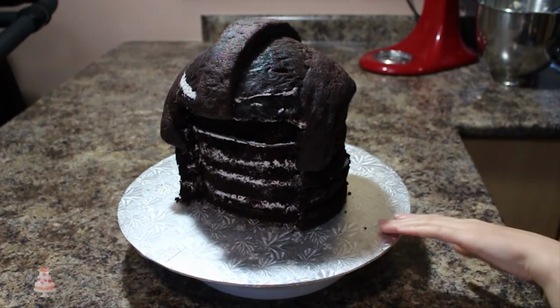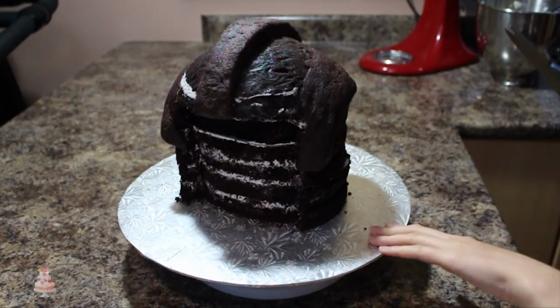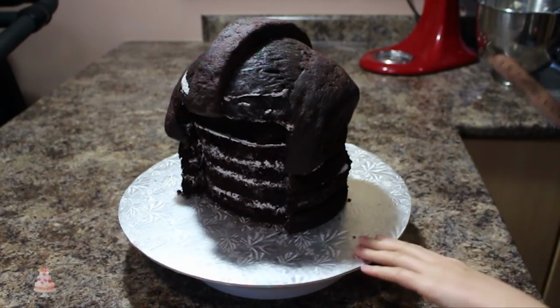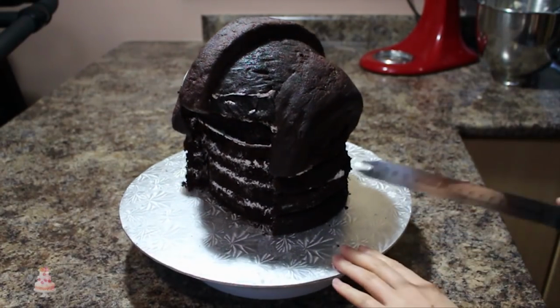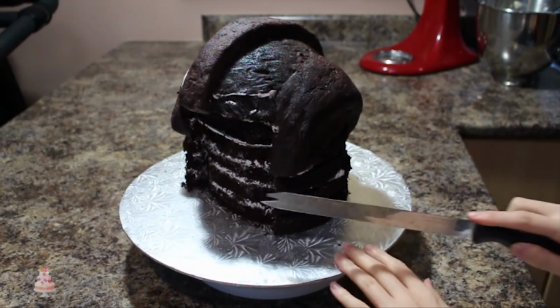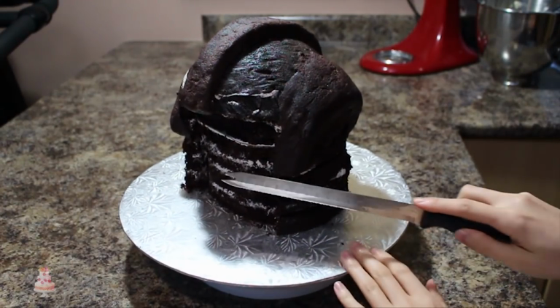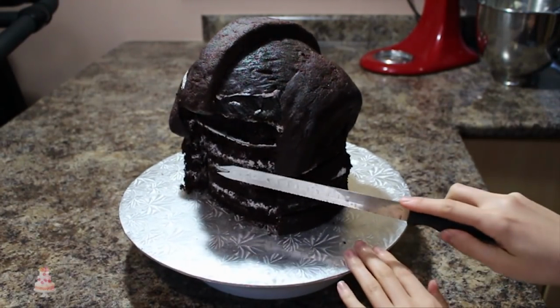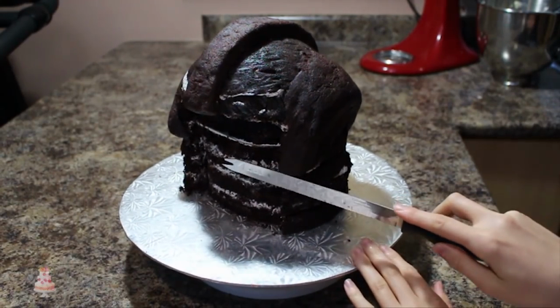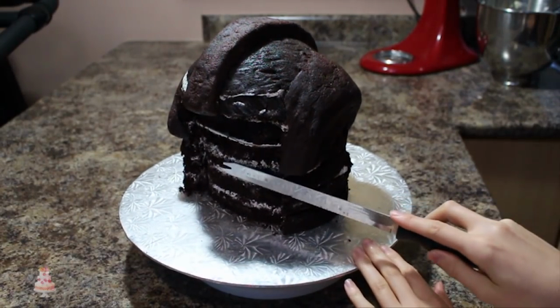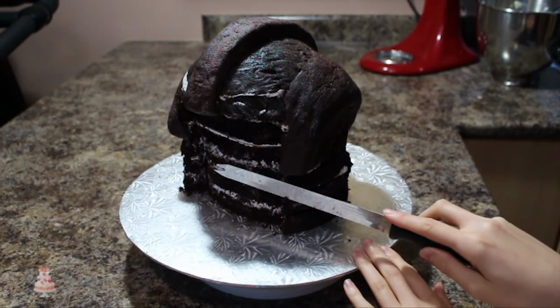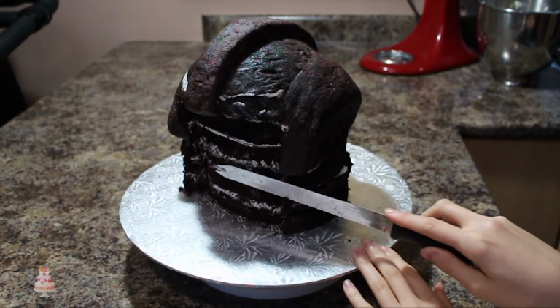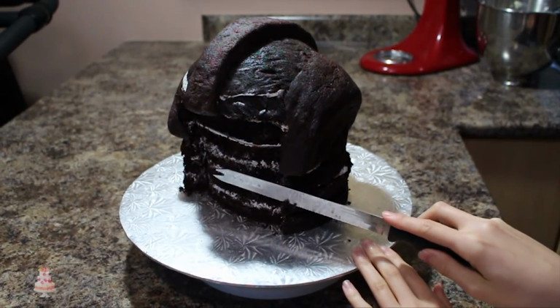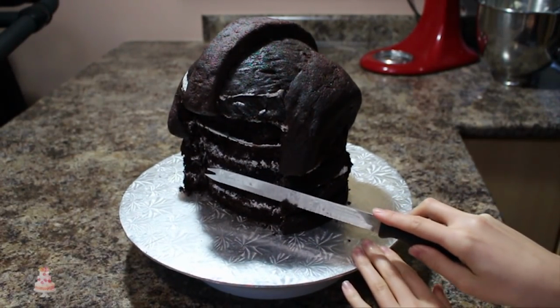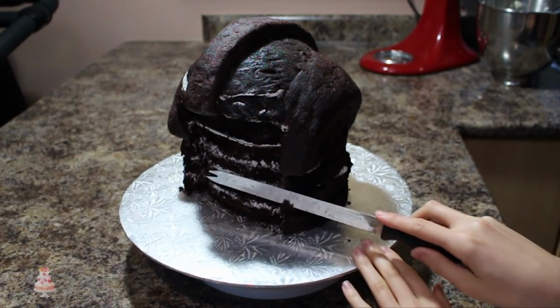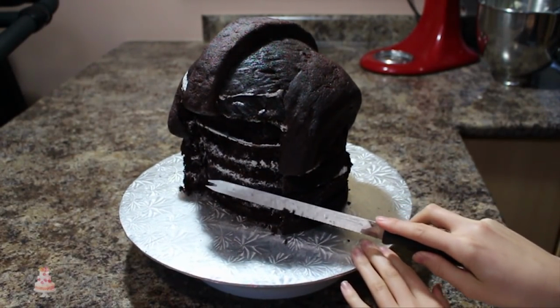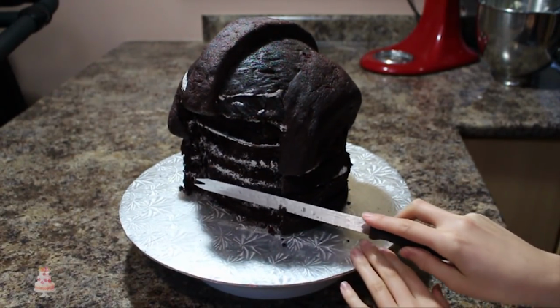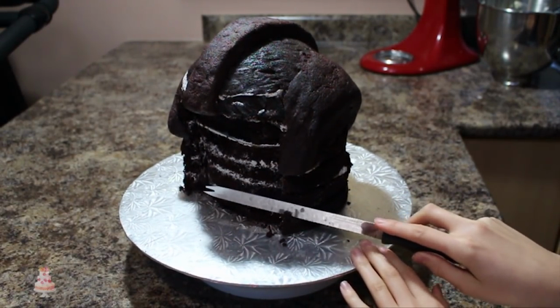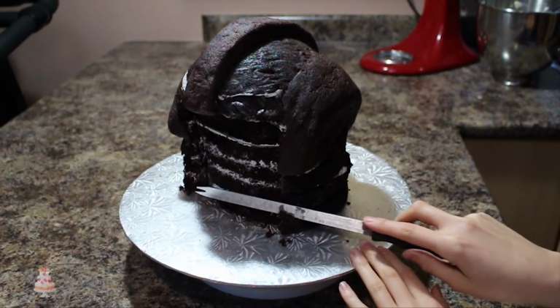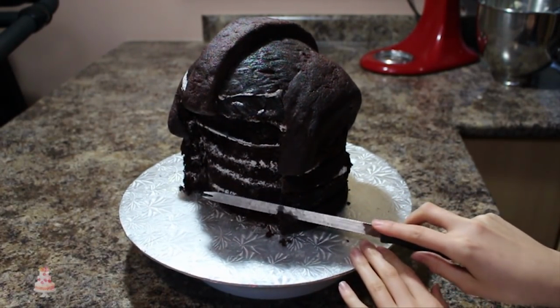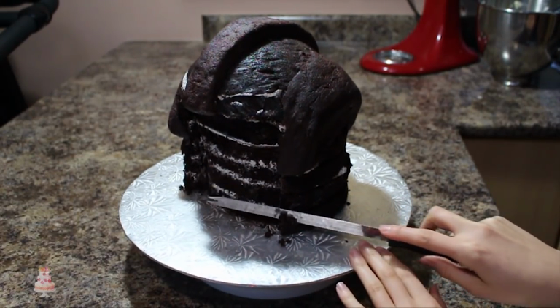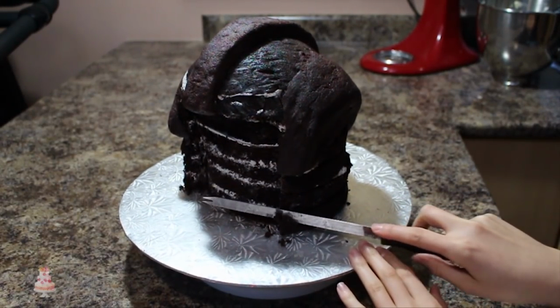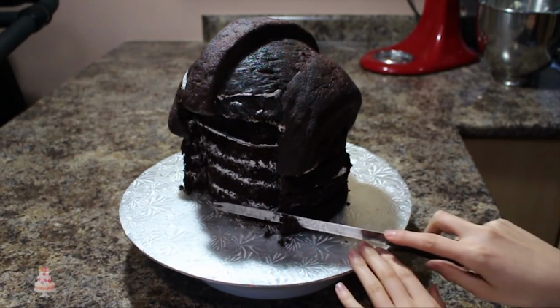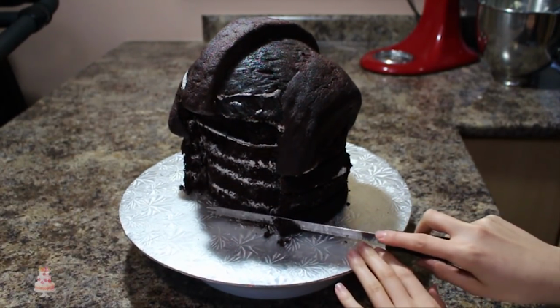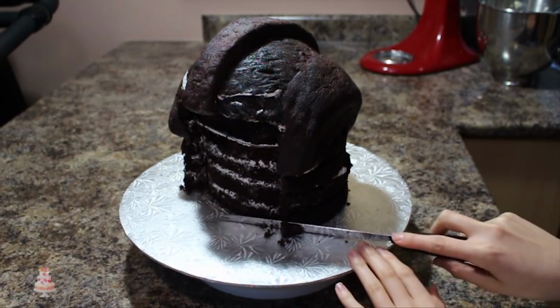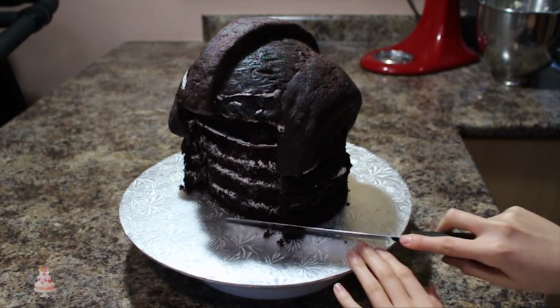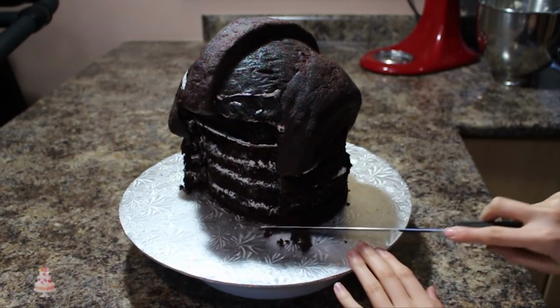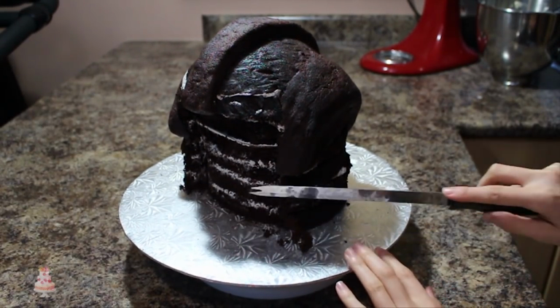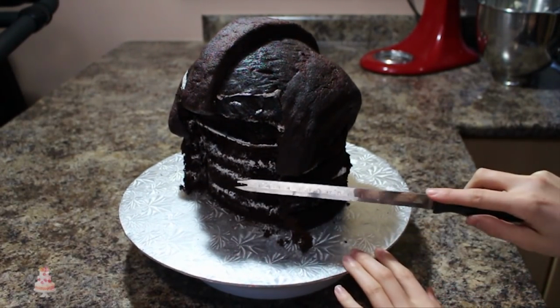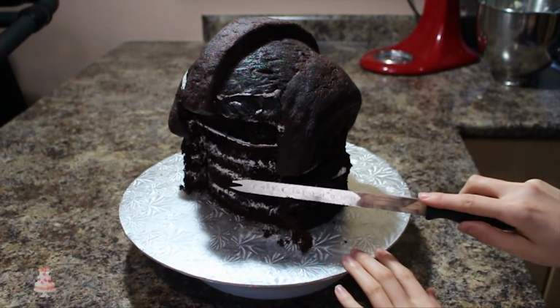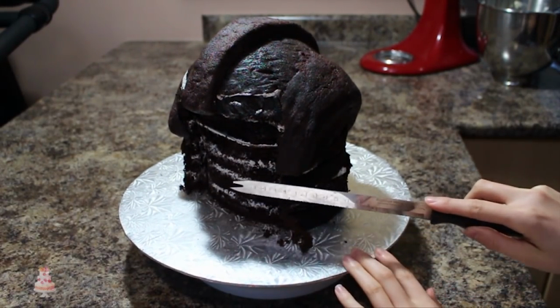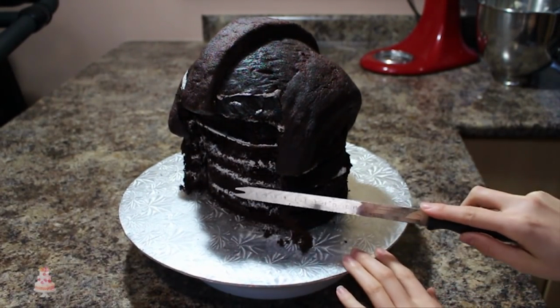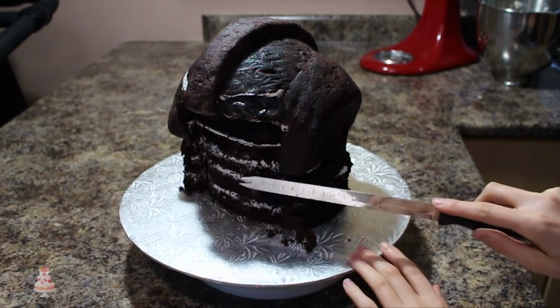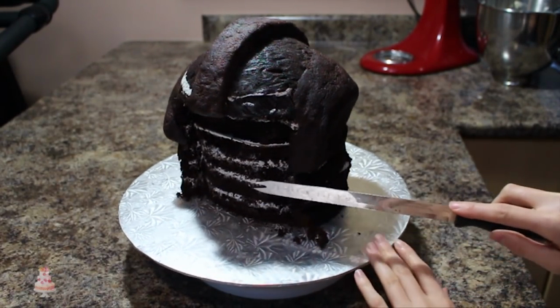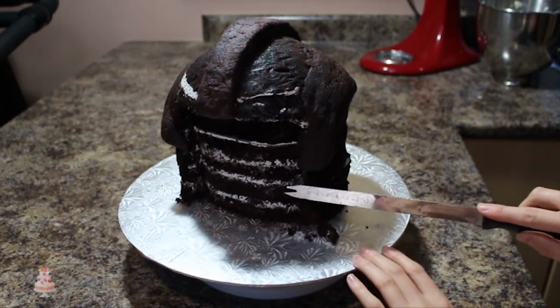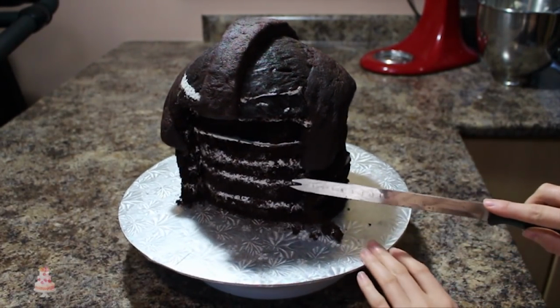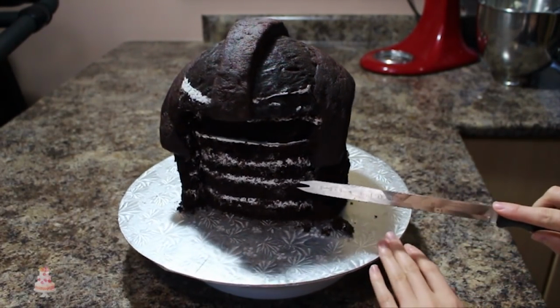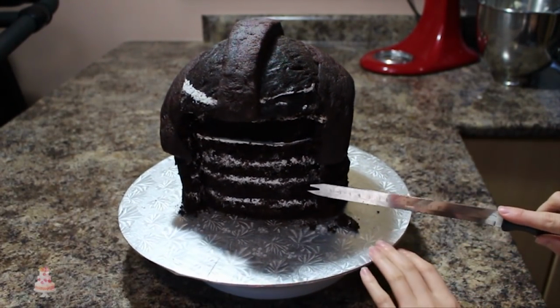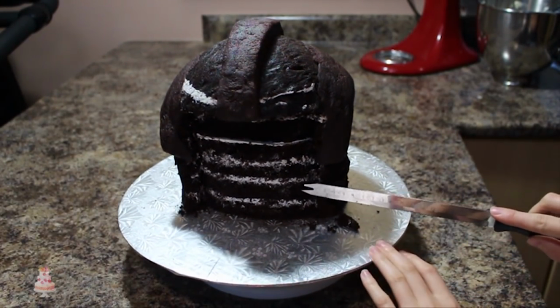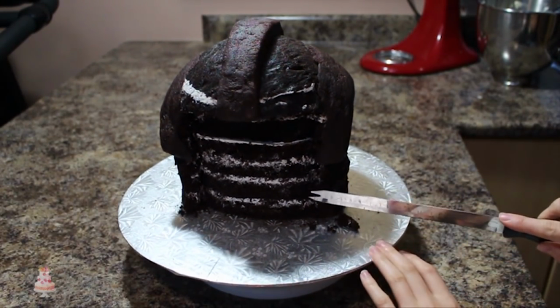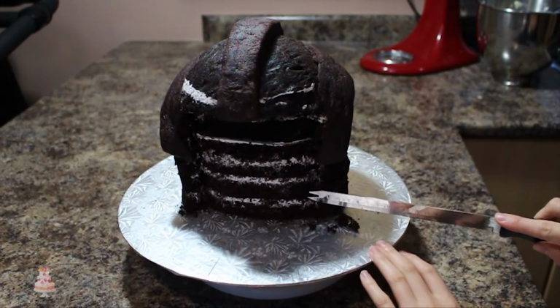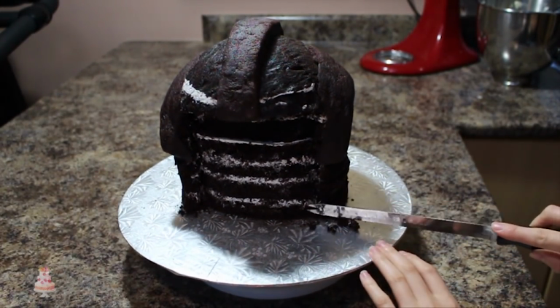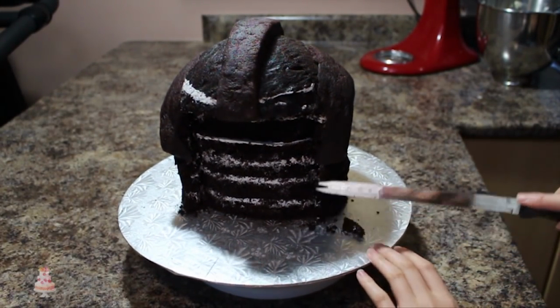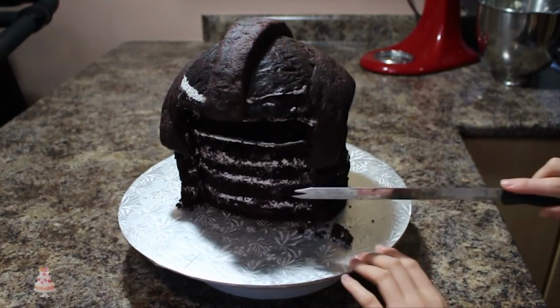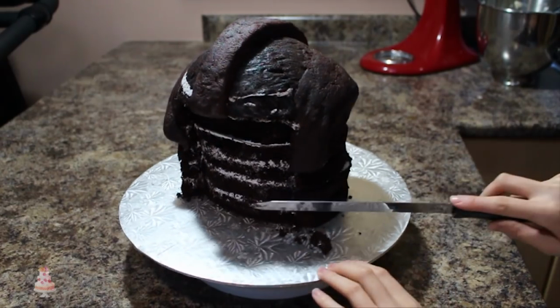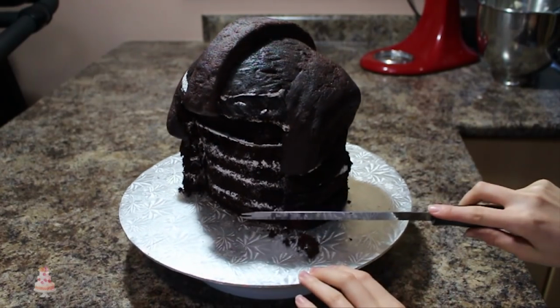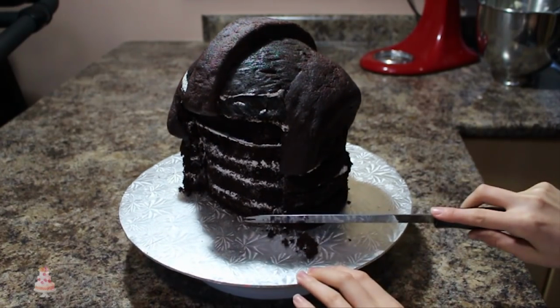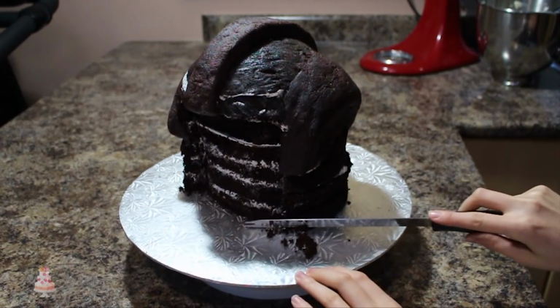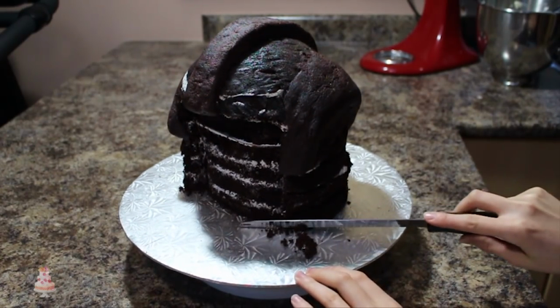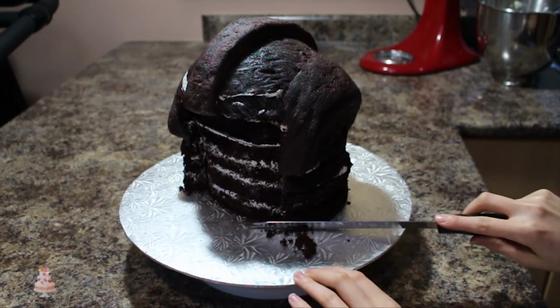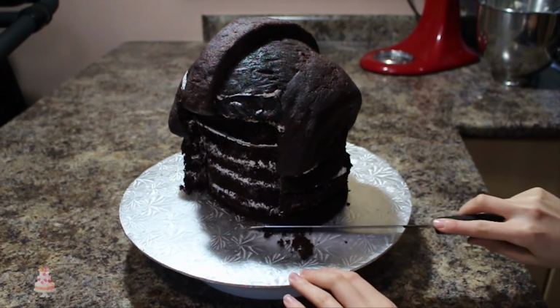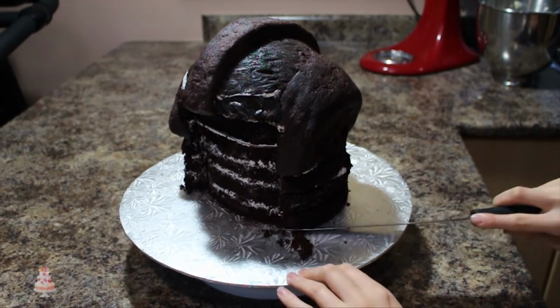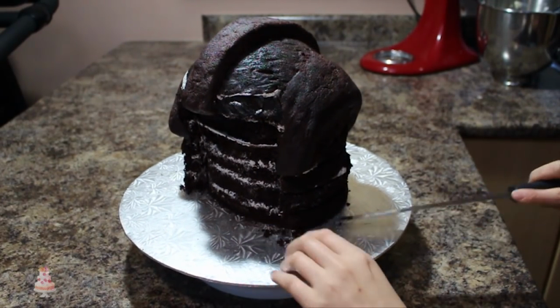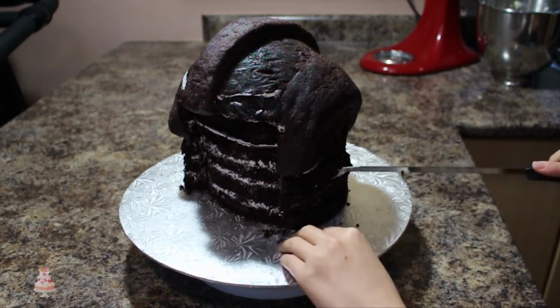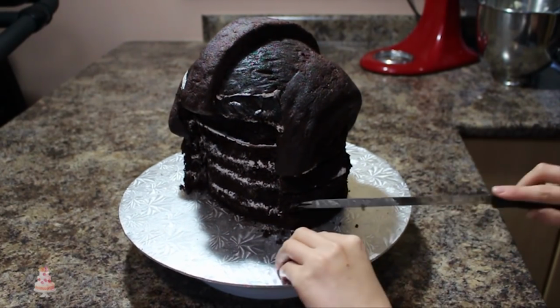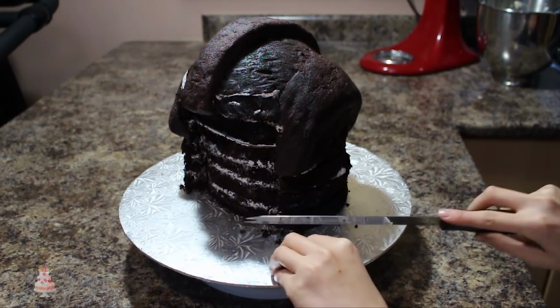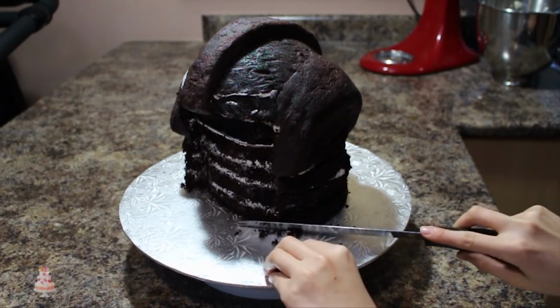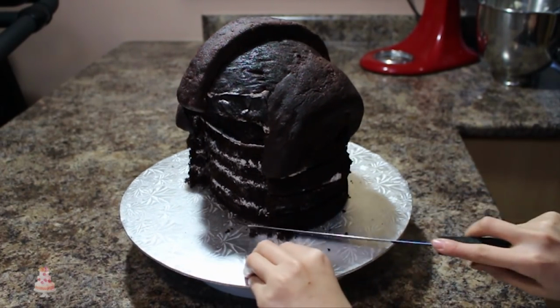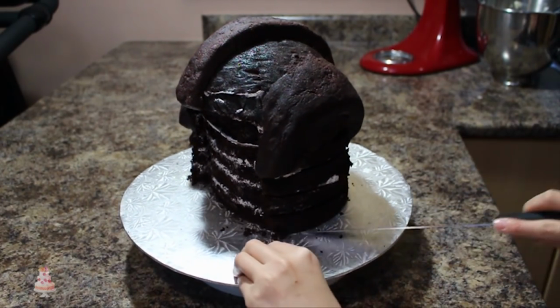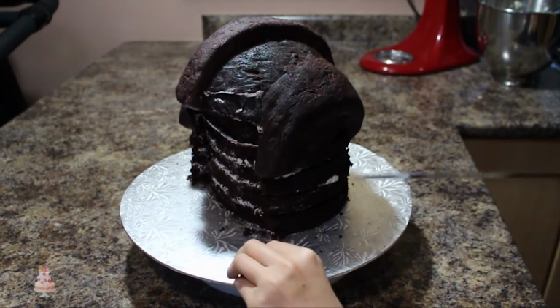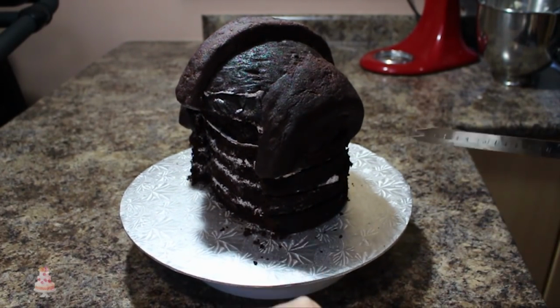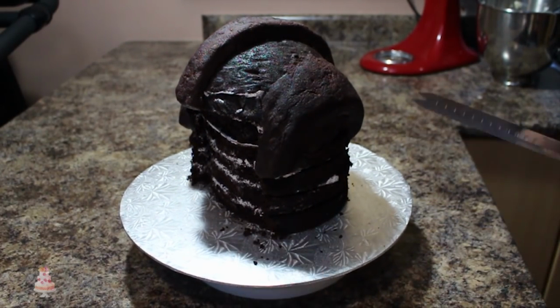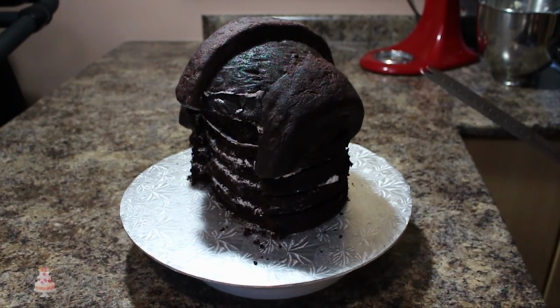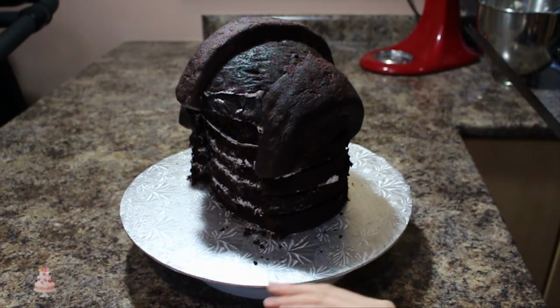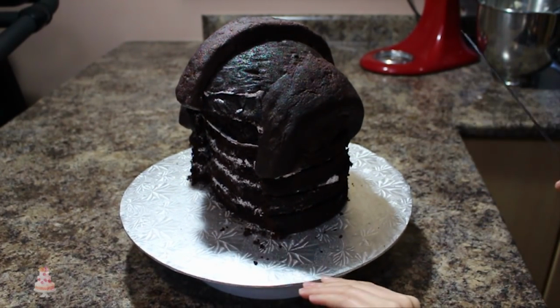Once I was done sculpting, I took my knife and just rounded out the bottom and the sides of the cake so it didn't look so boxy.